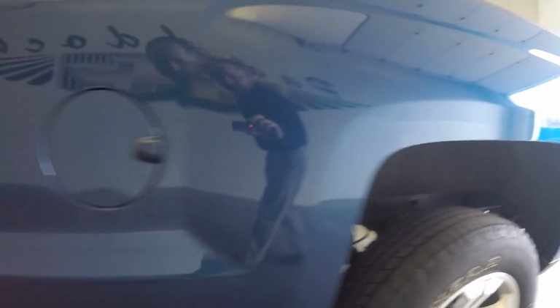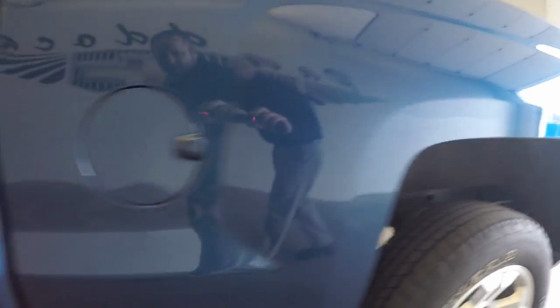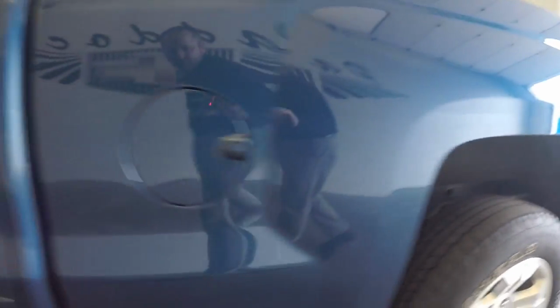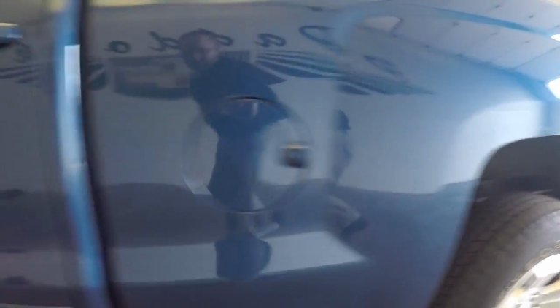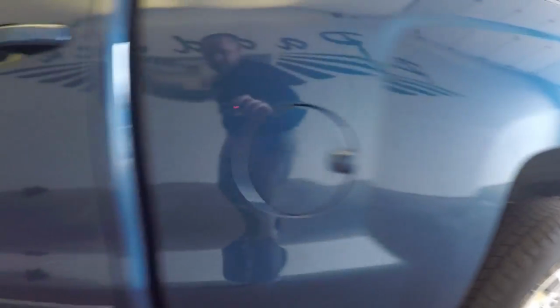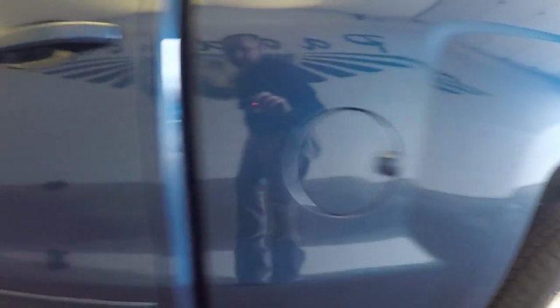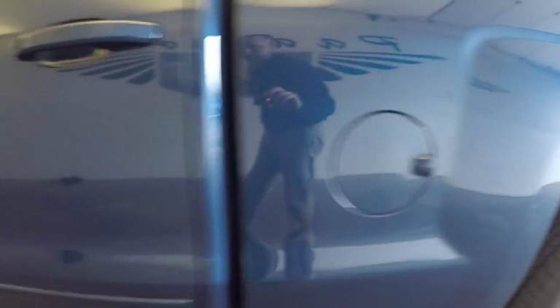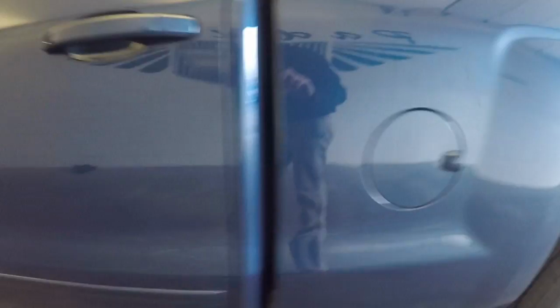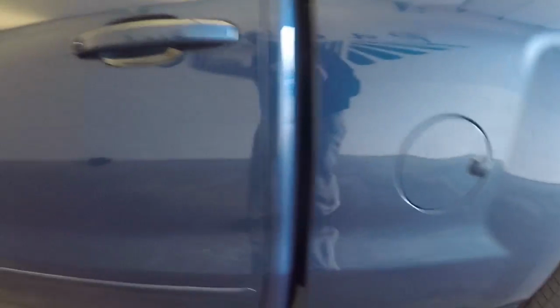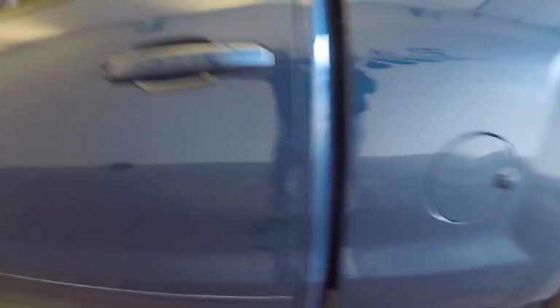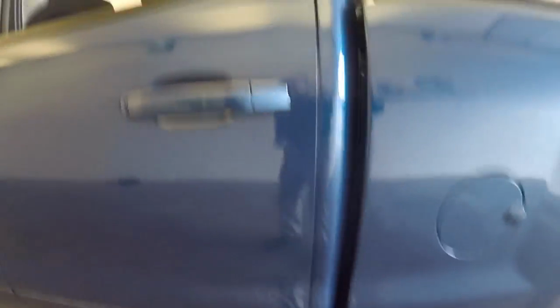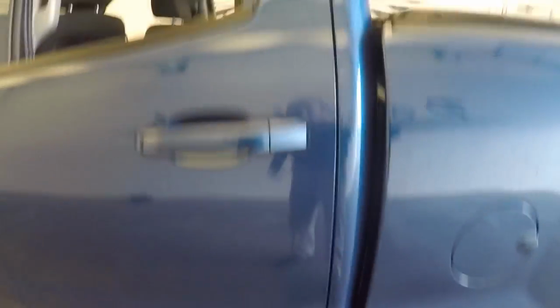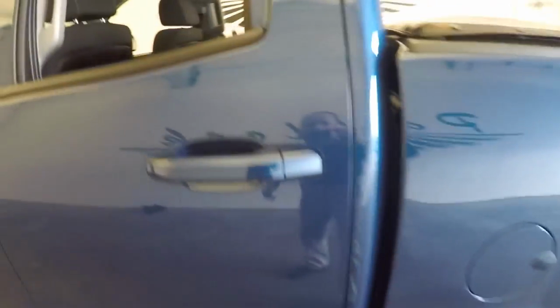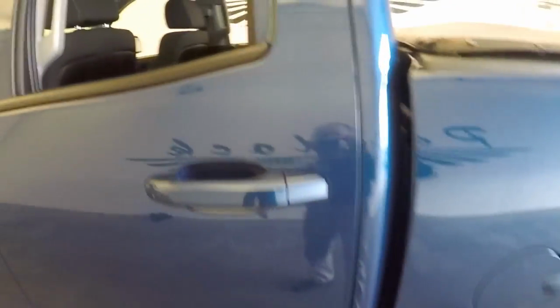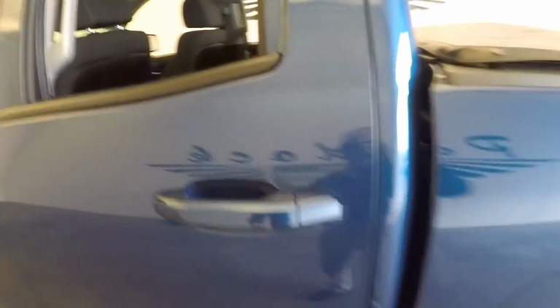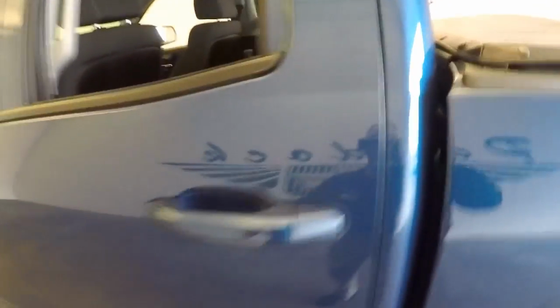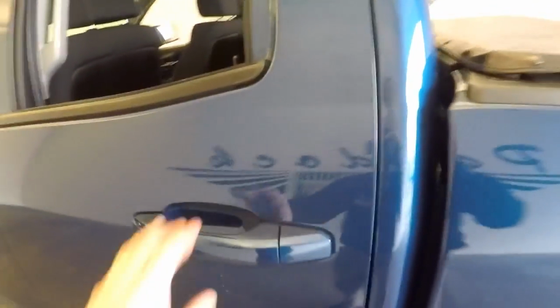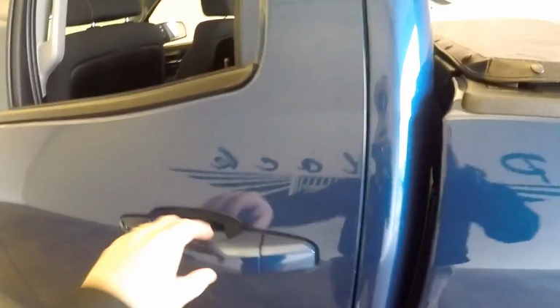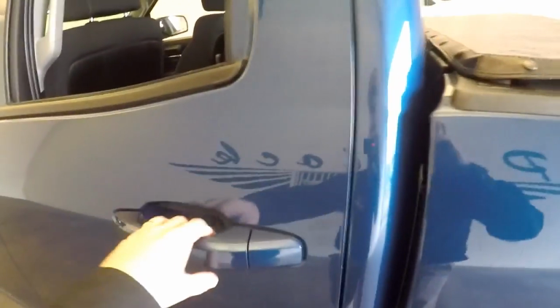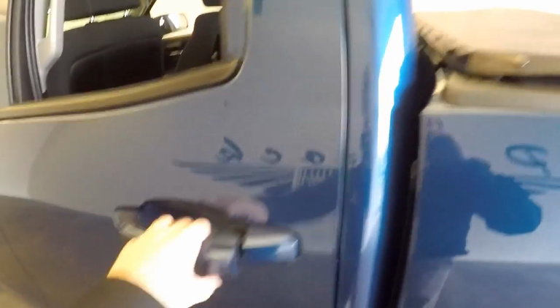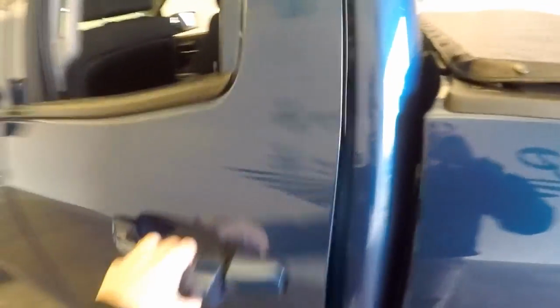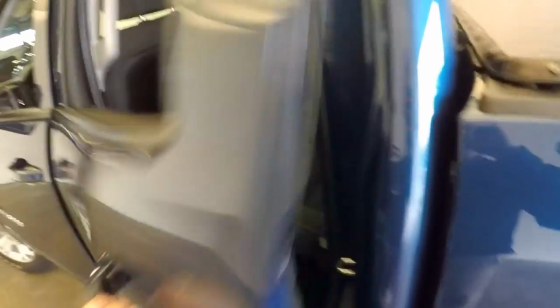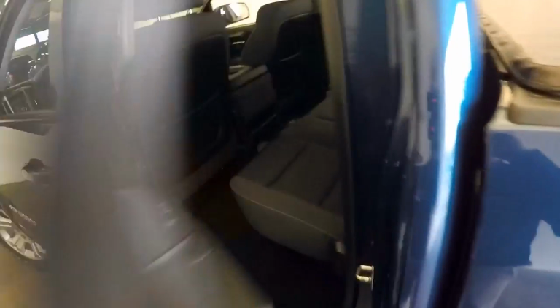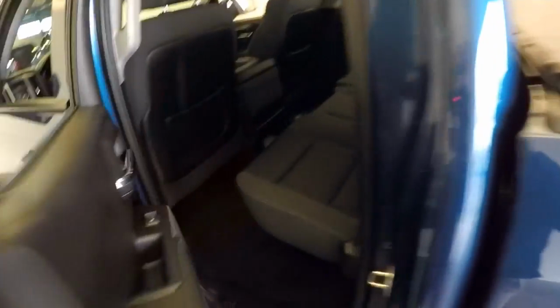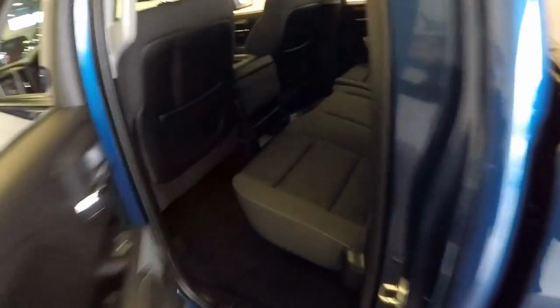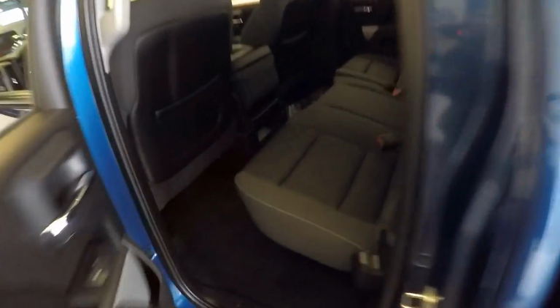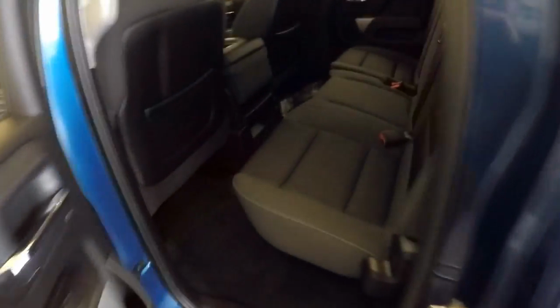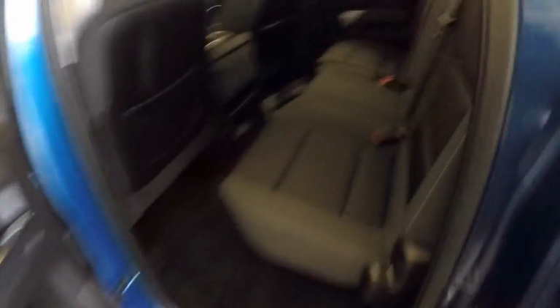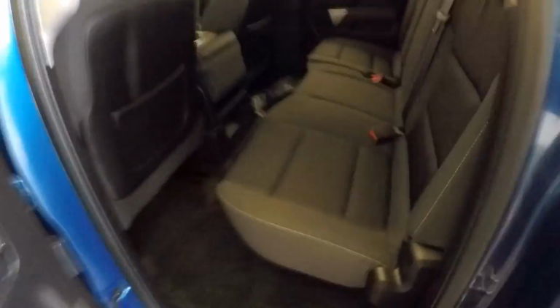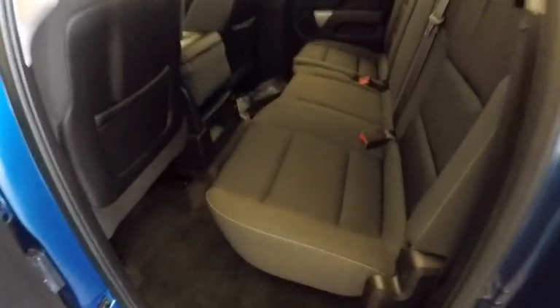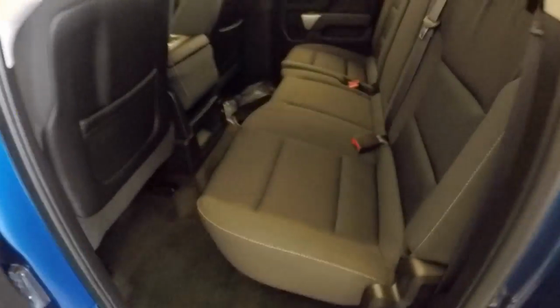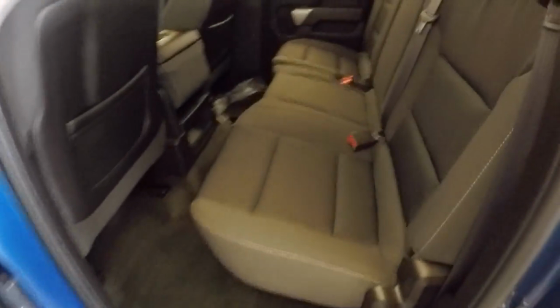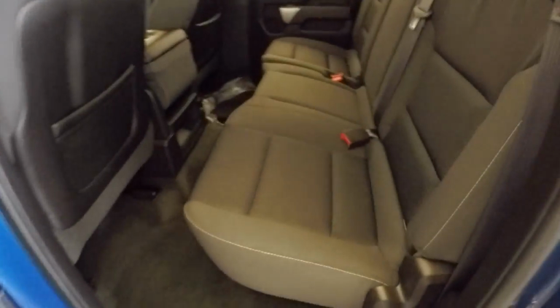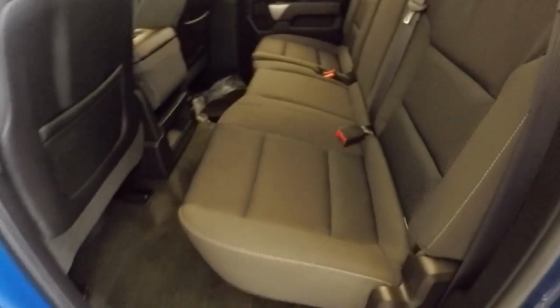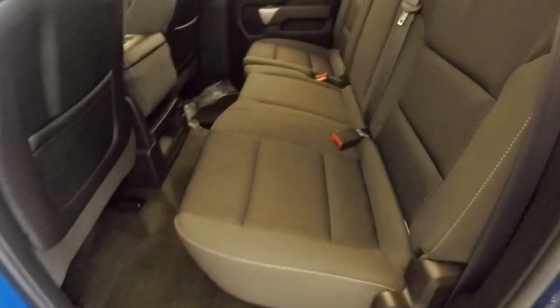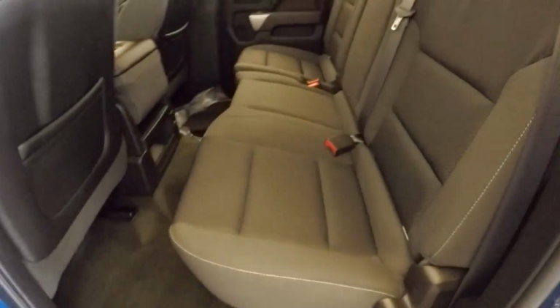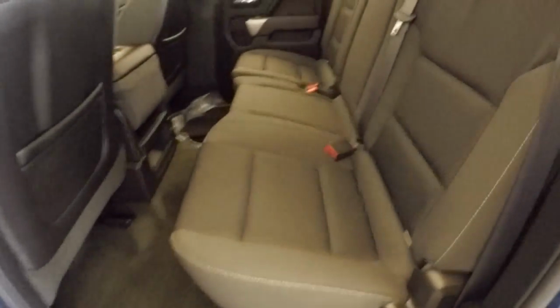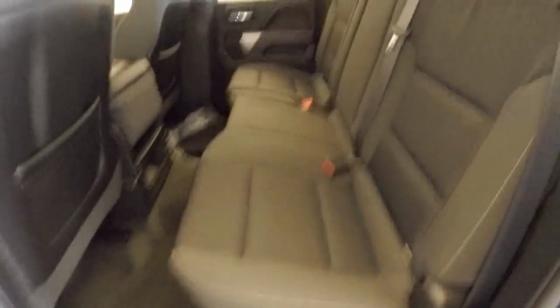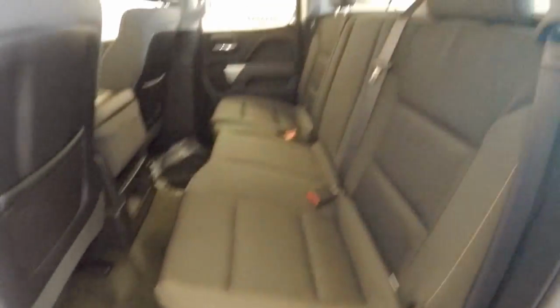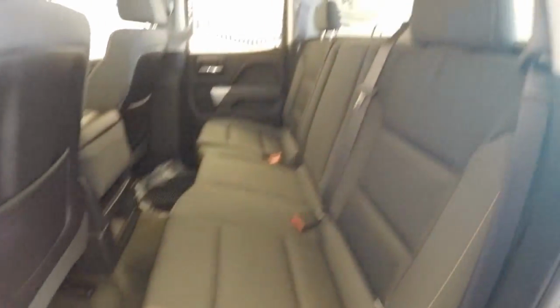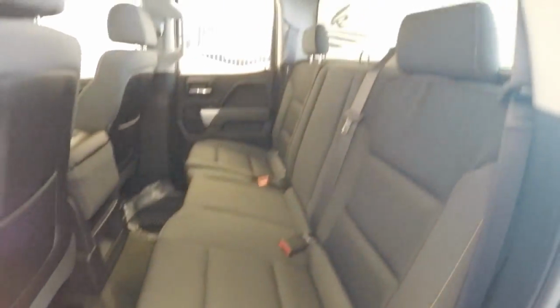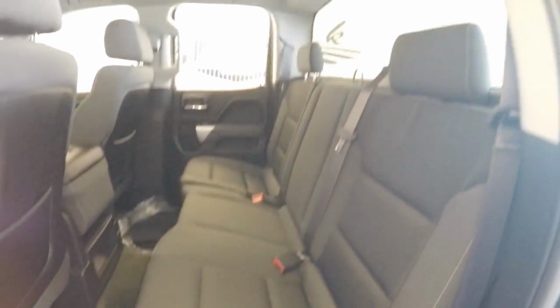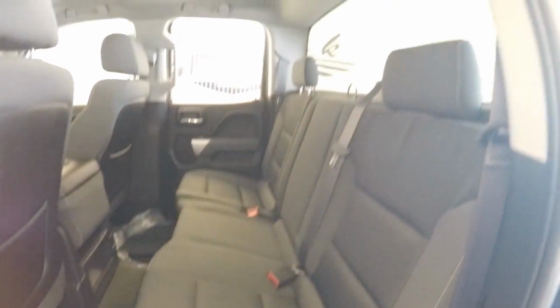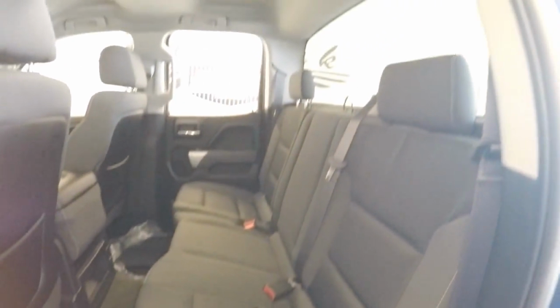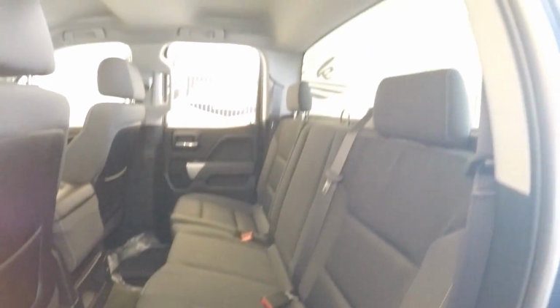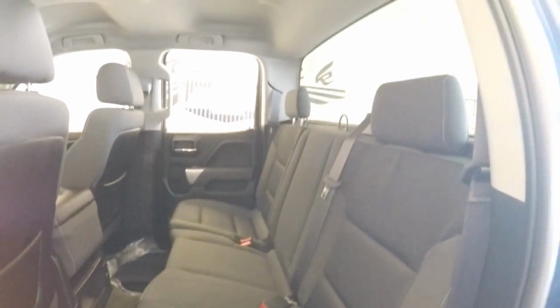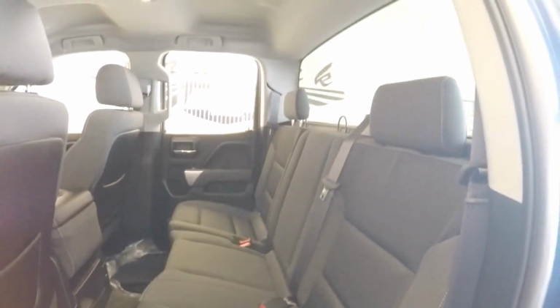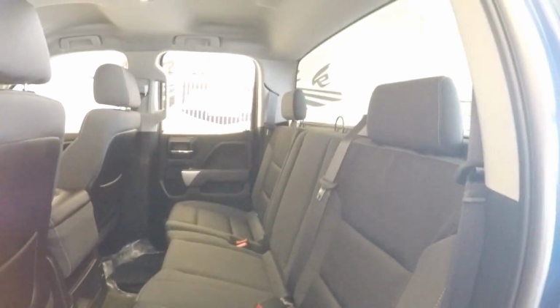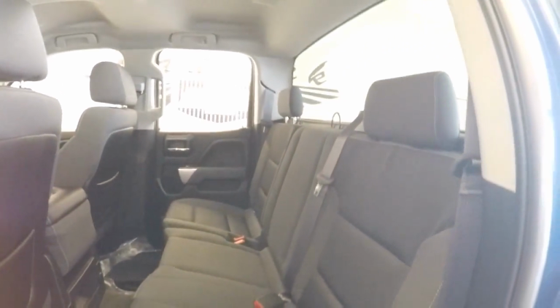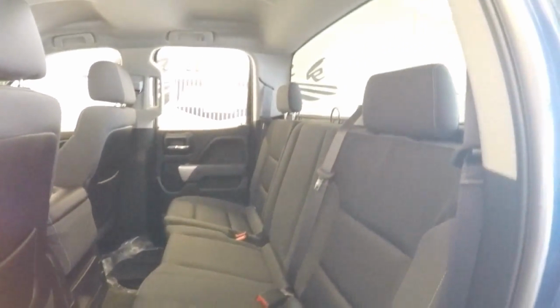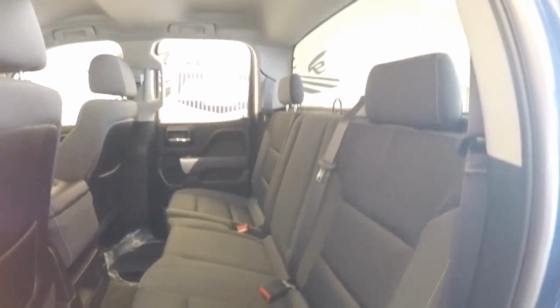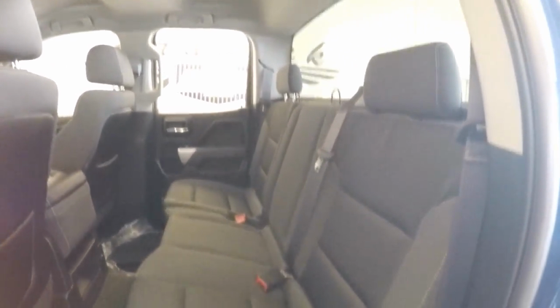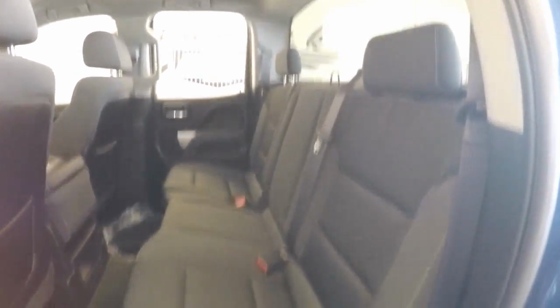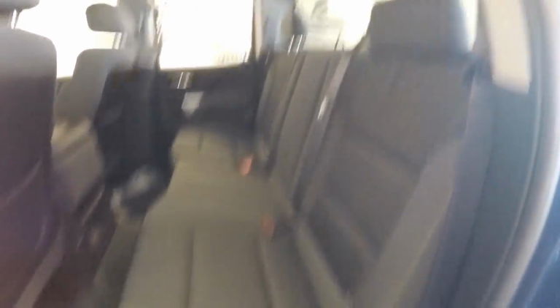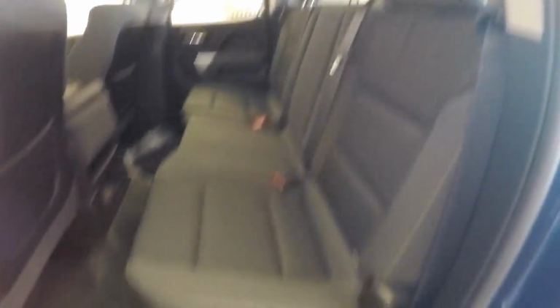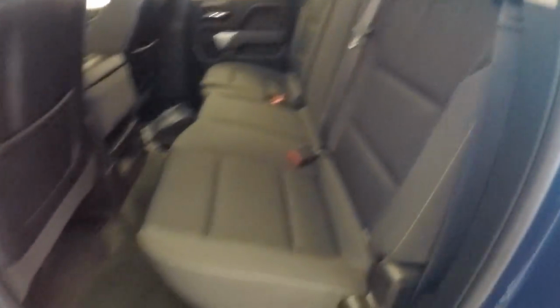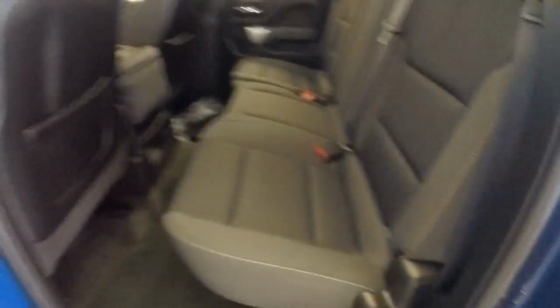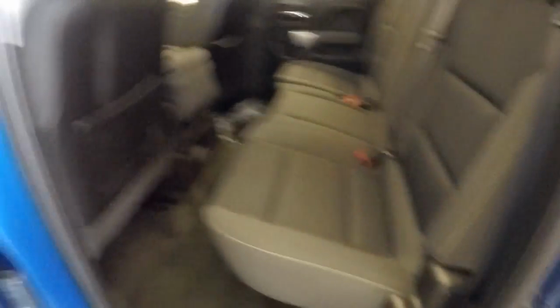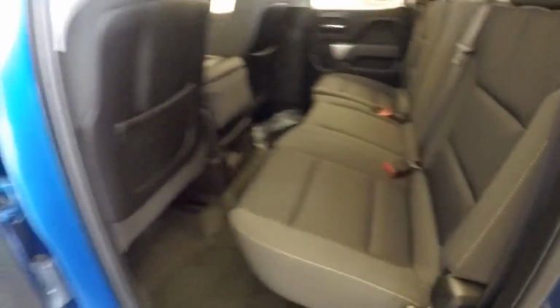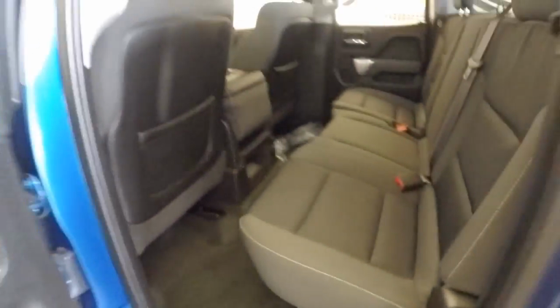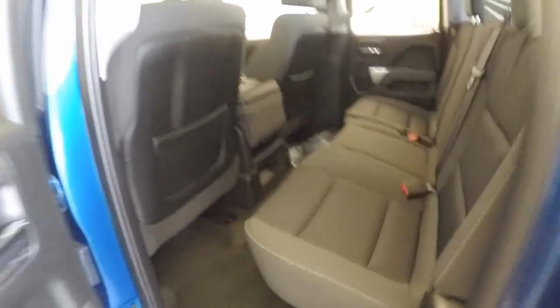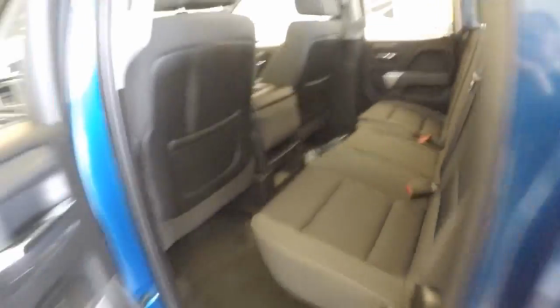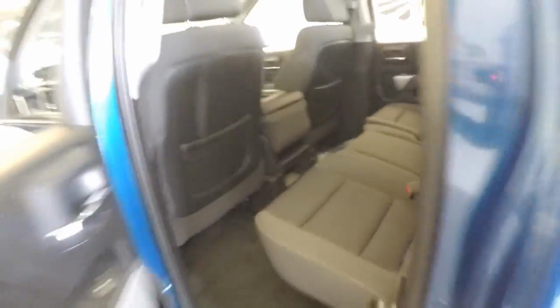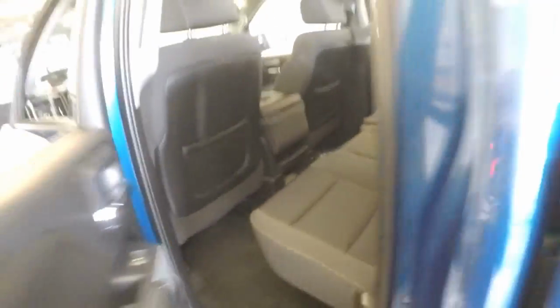Truck's in really nice condition. Check out the fabric in the back — black cloth fabric.